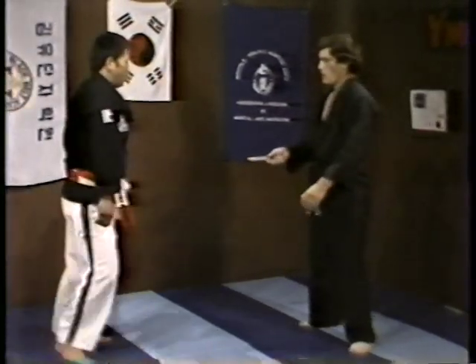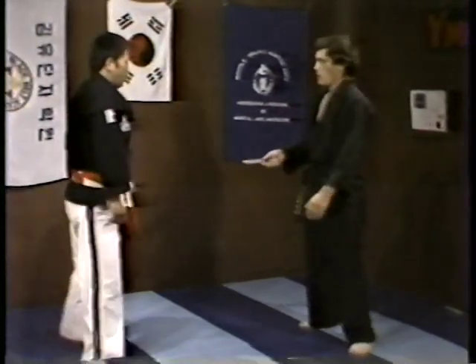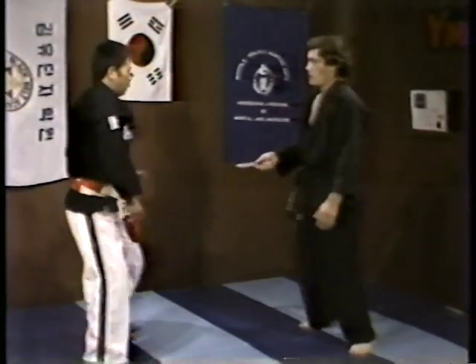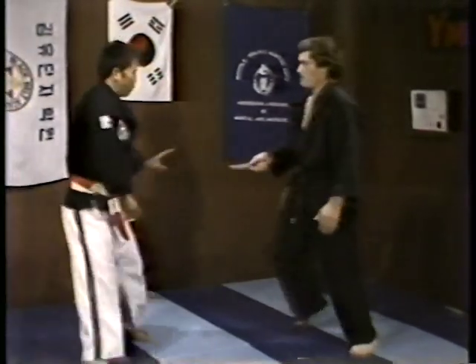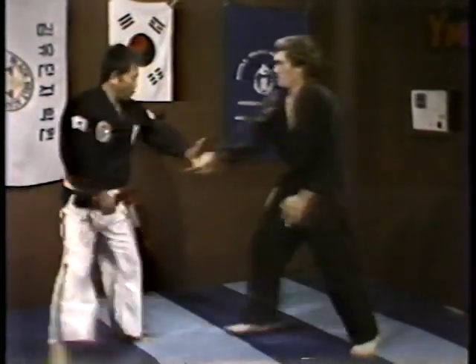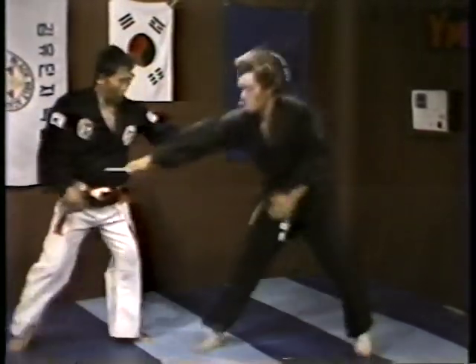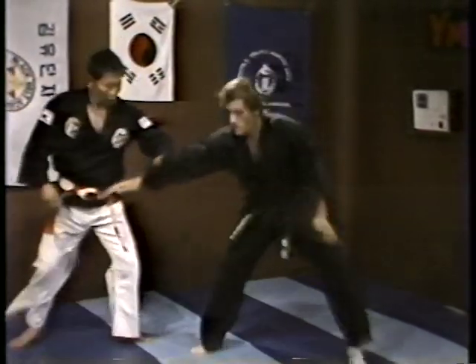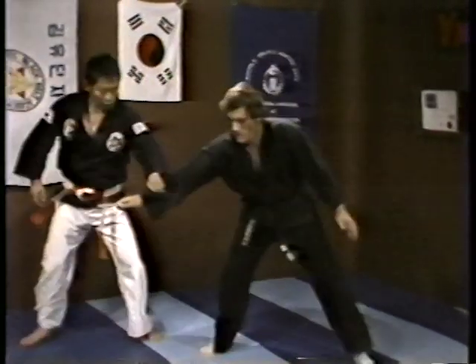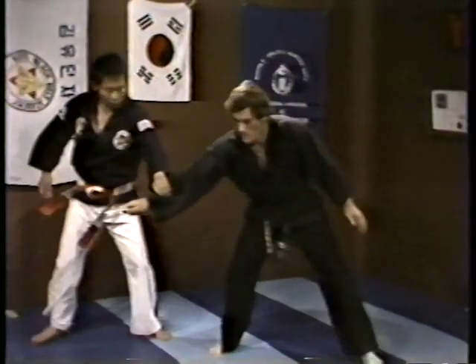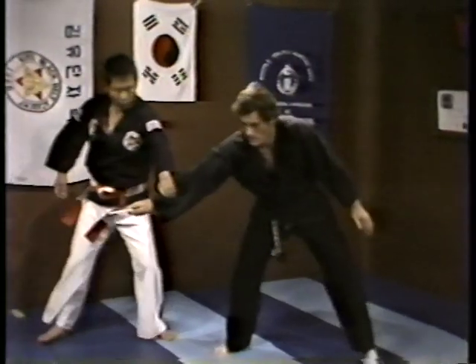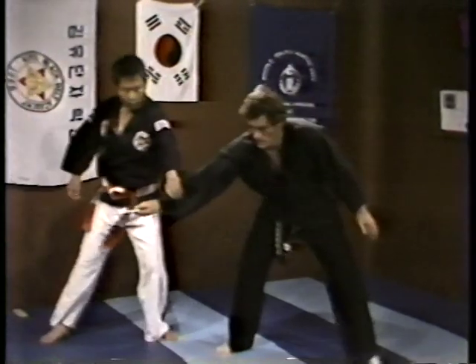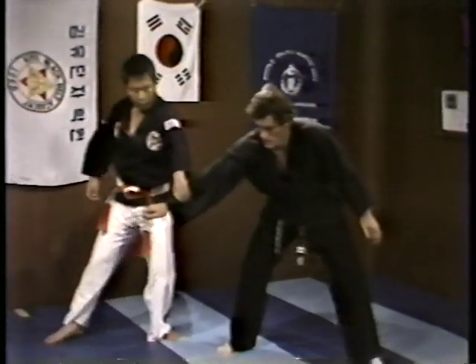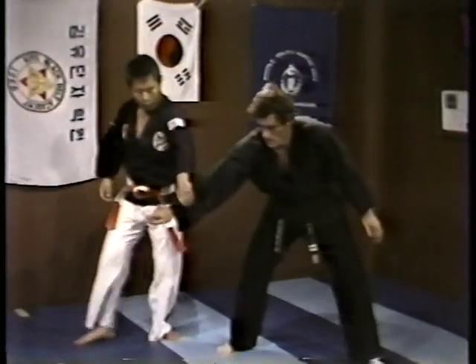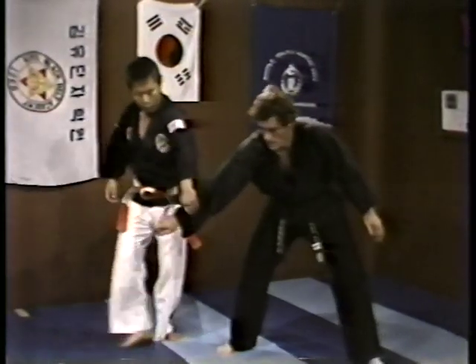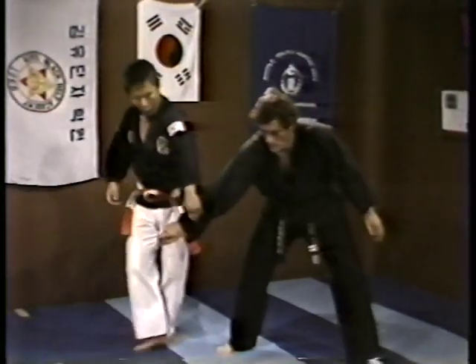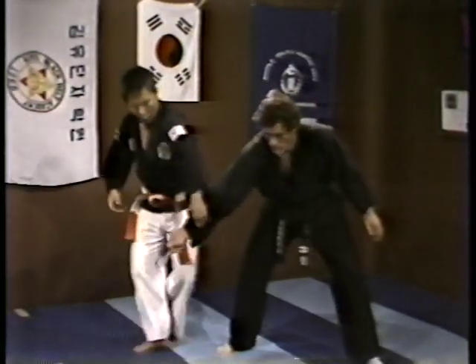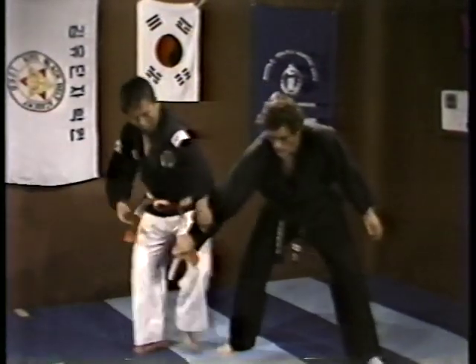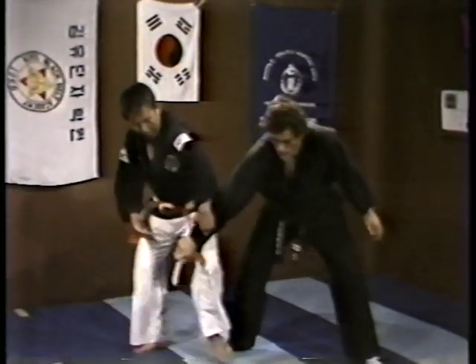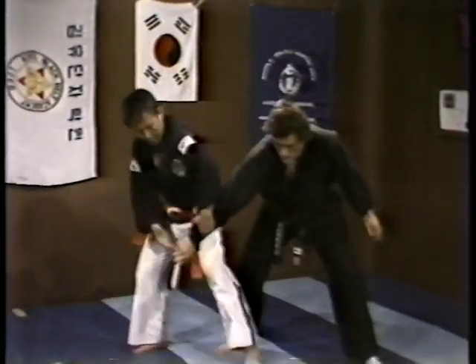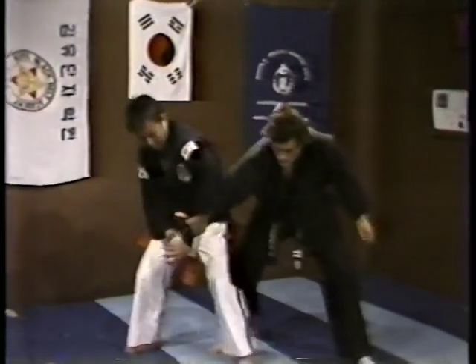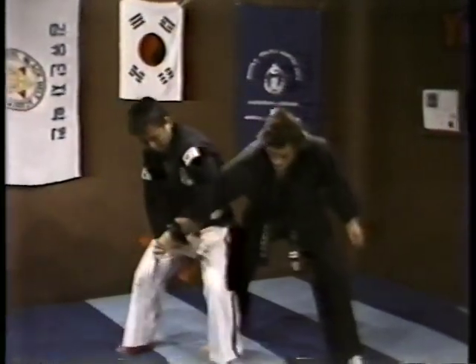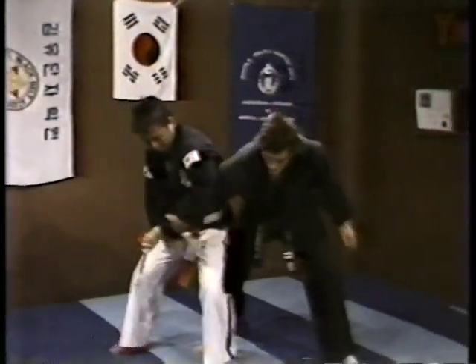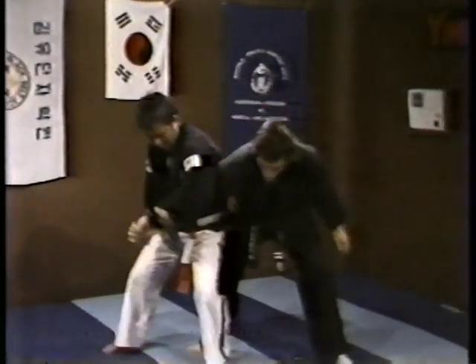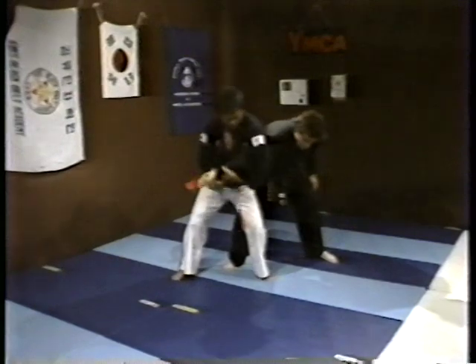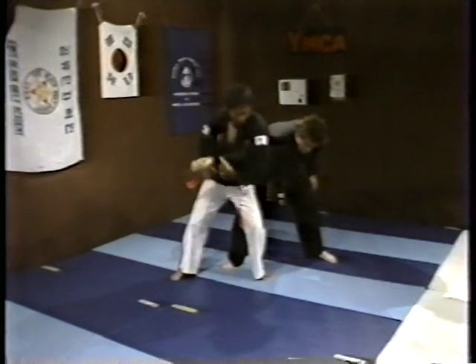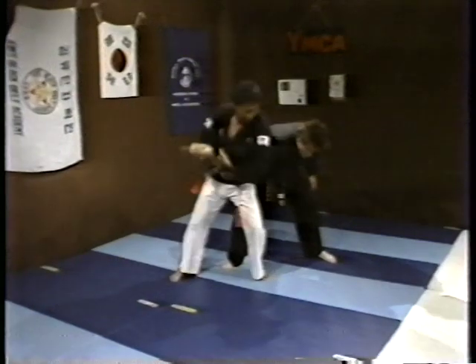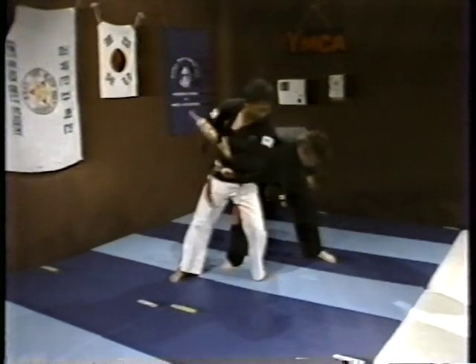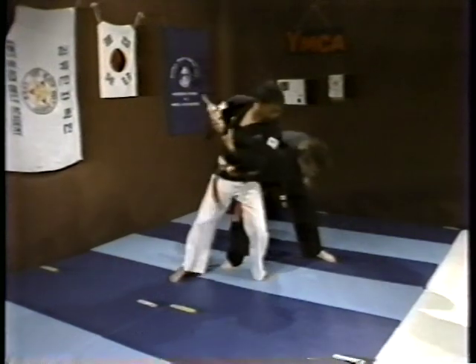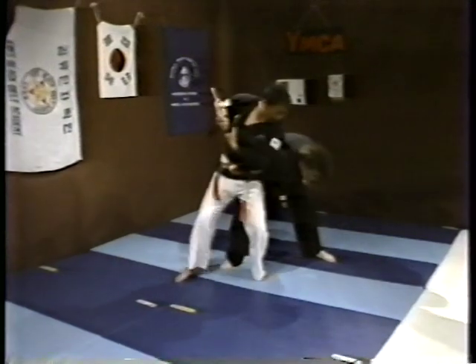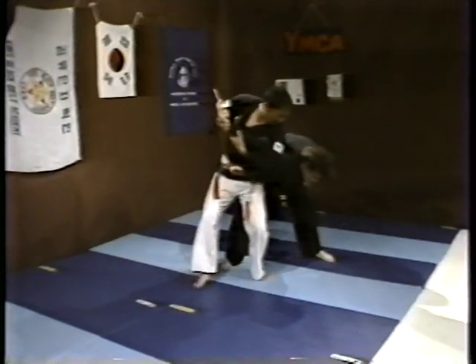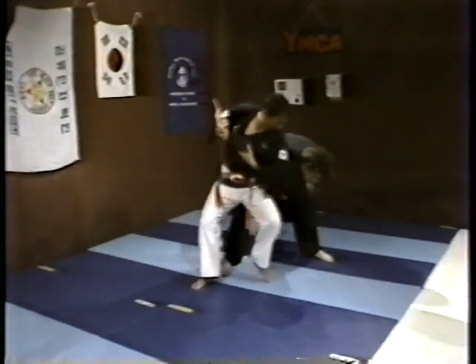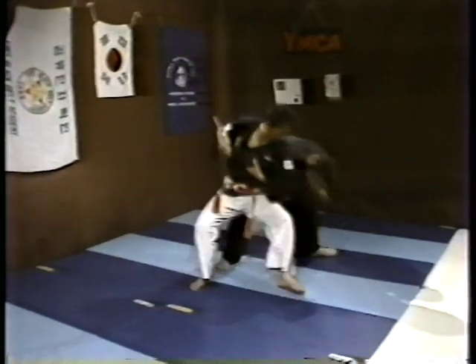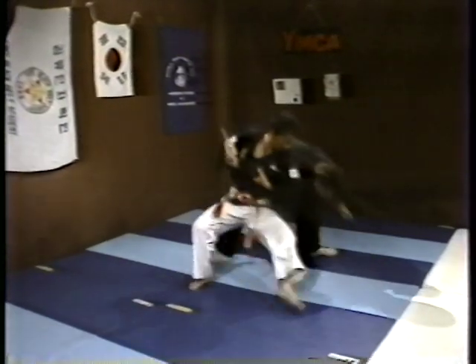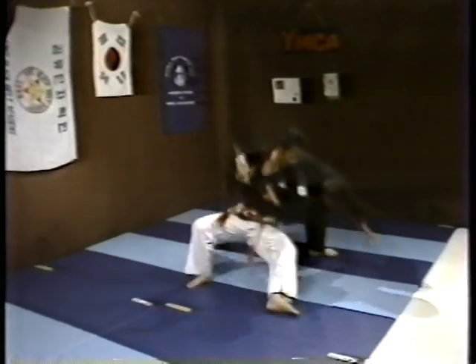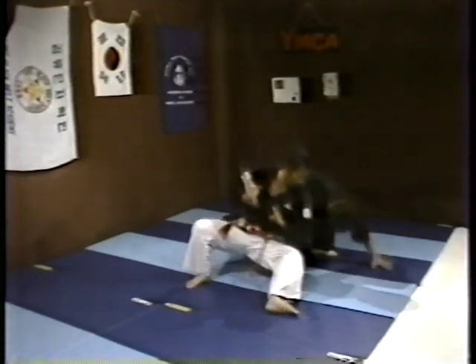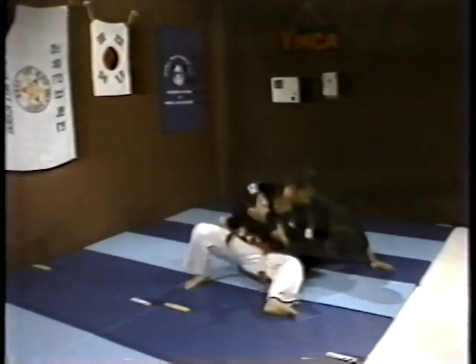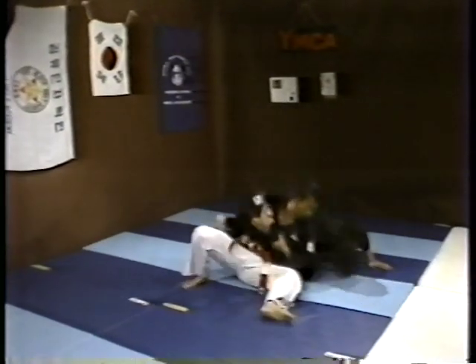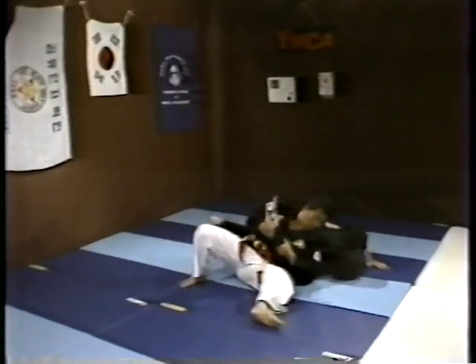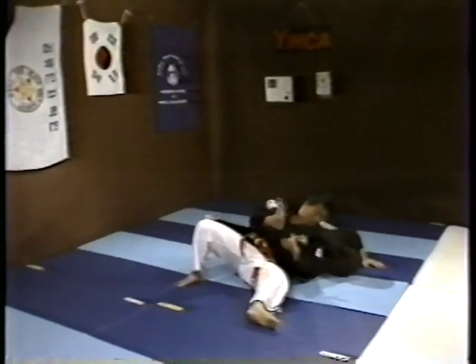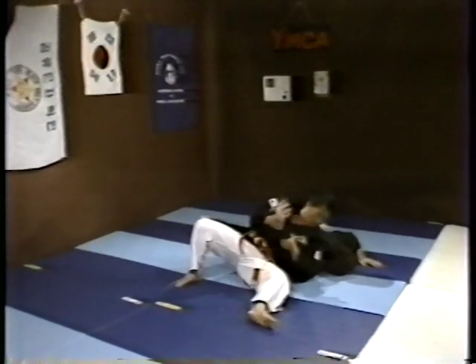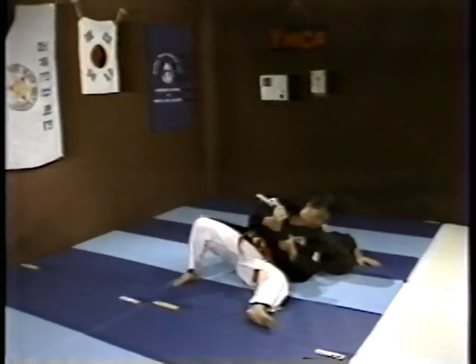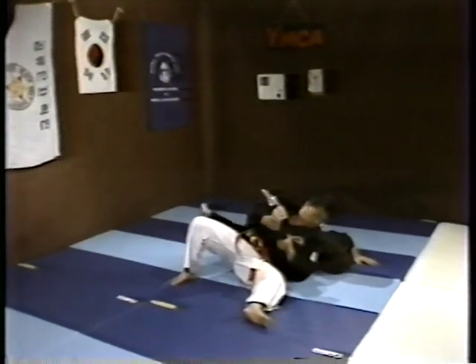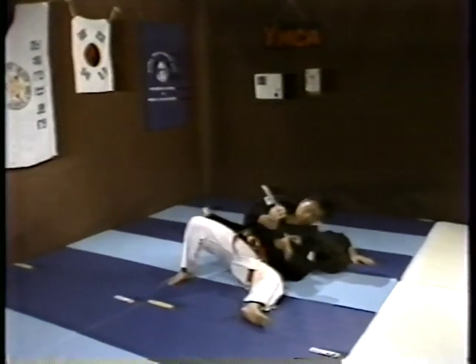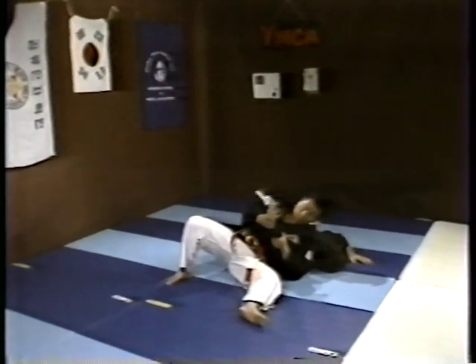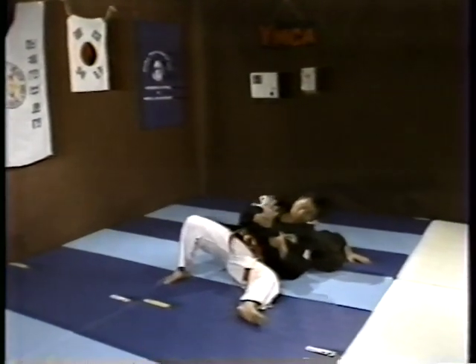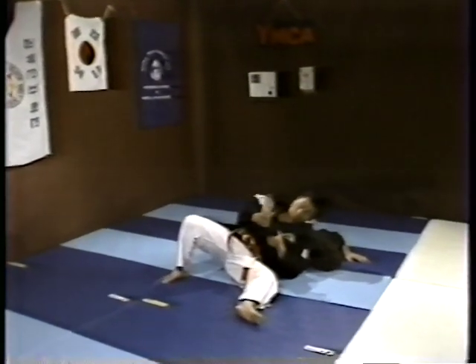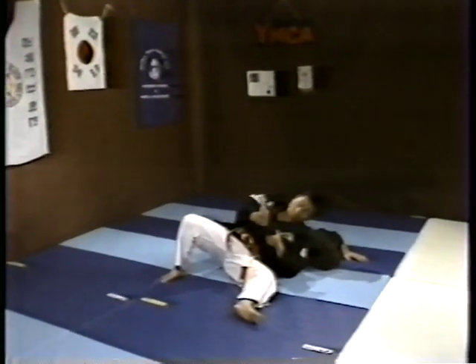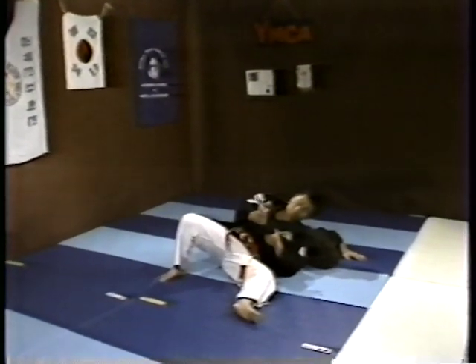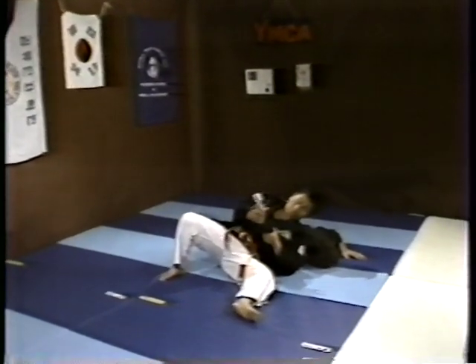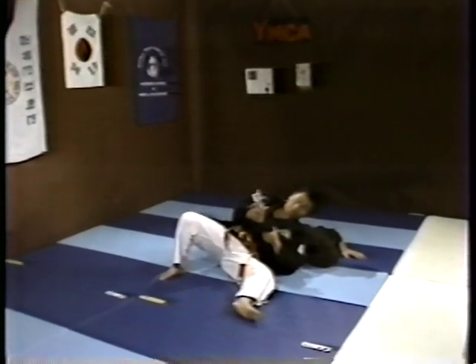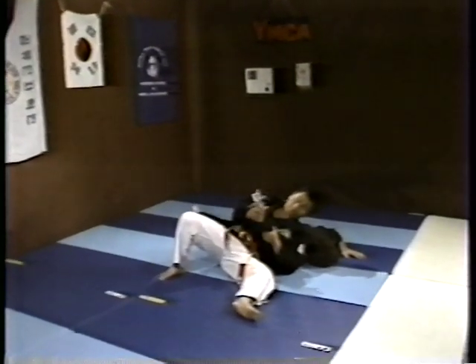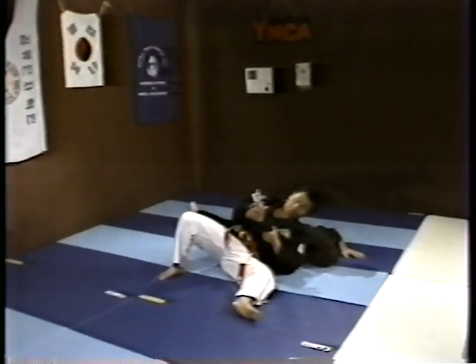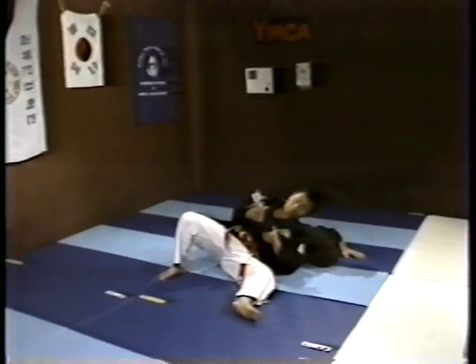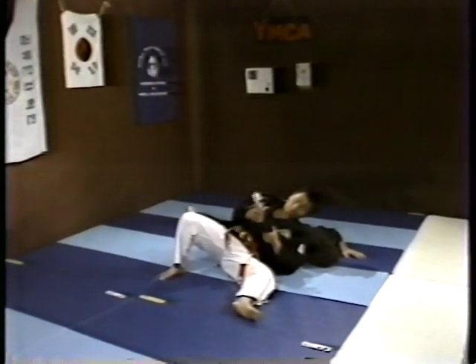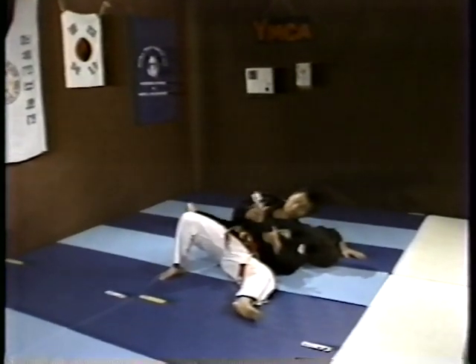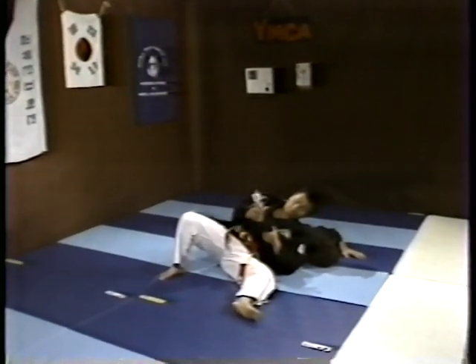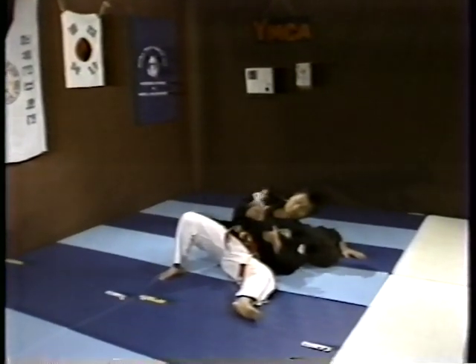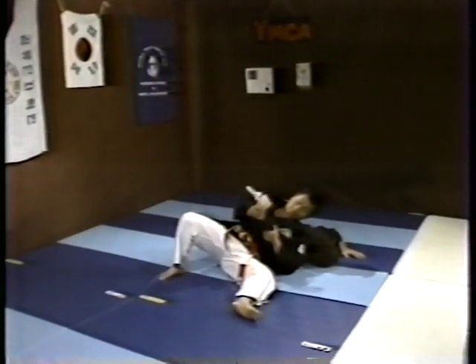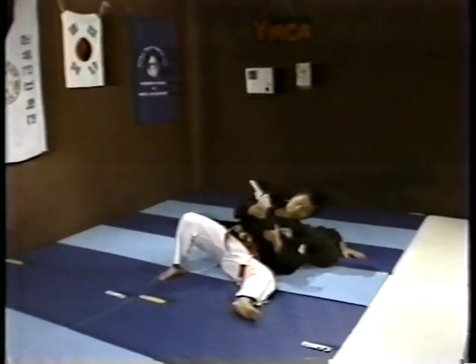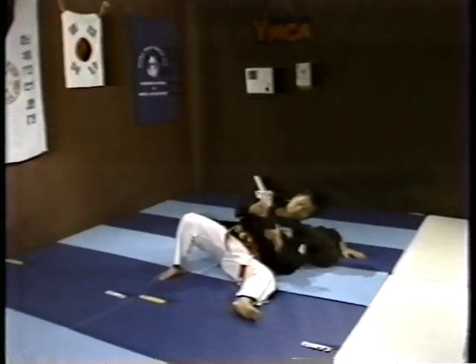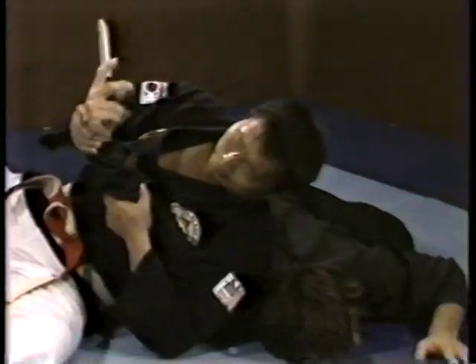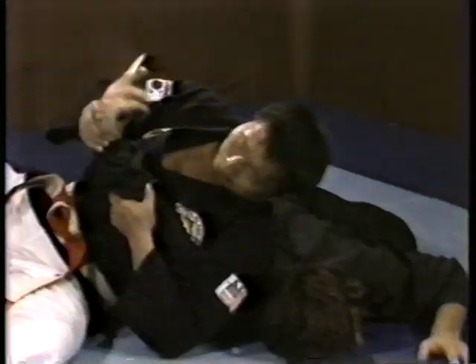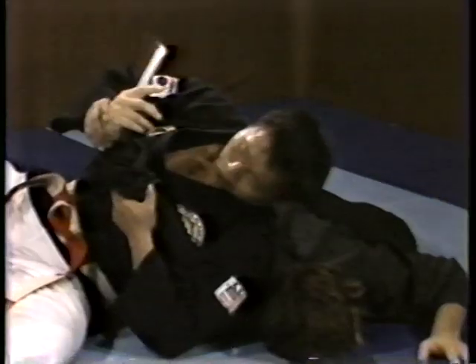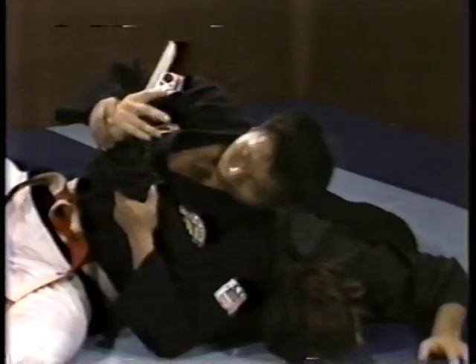One. Turn over here. Then two. Hold the knife.